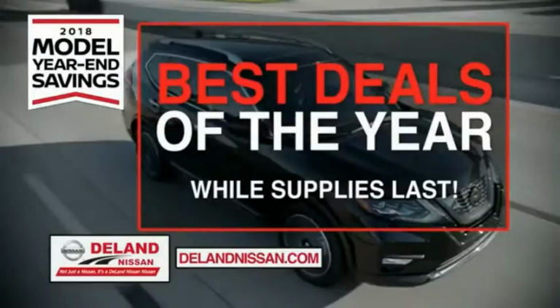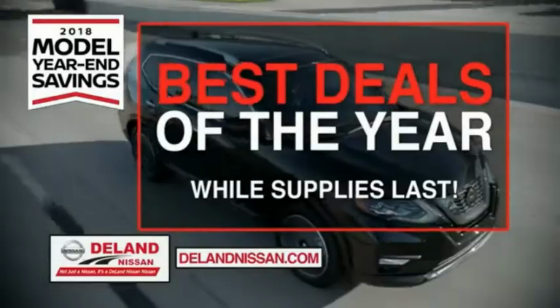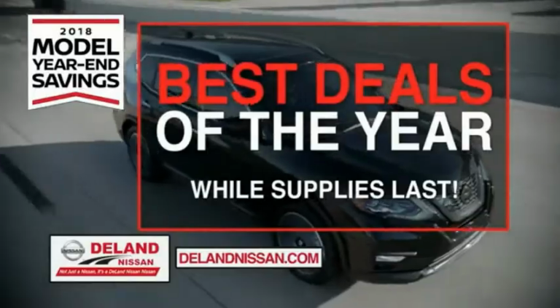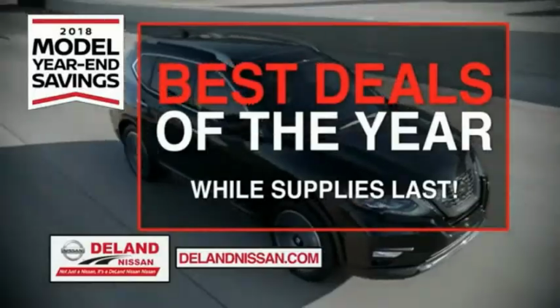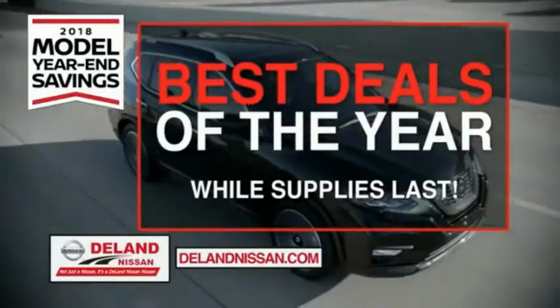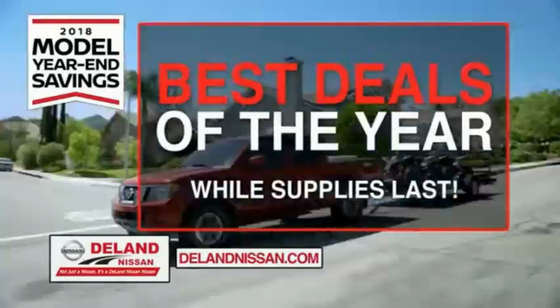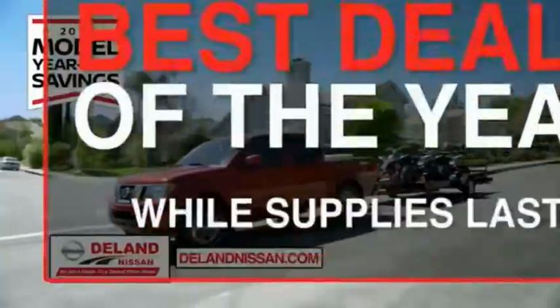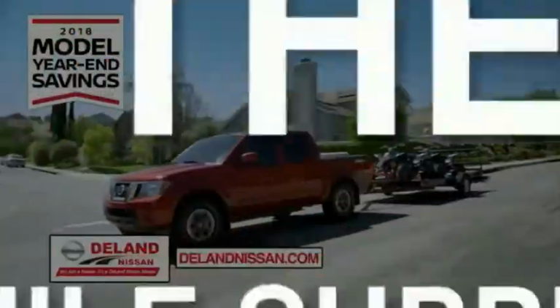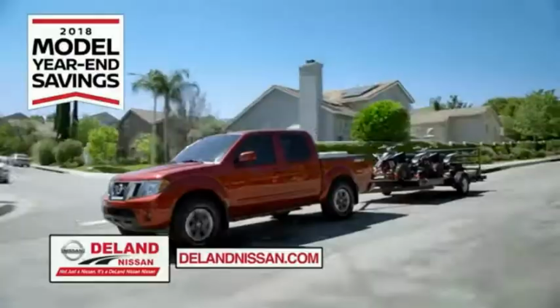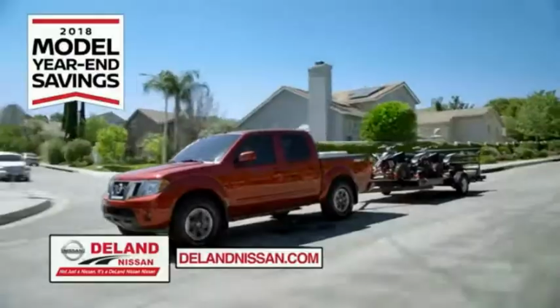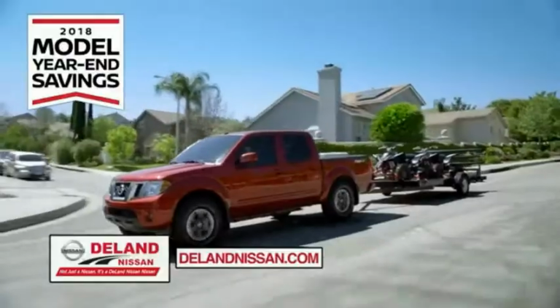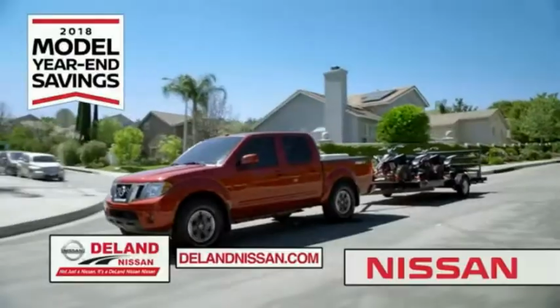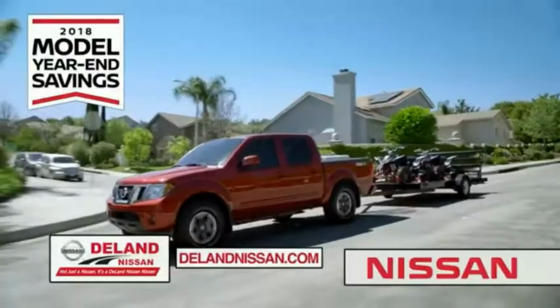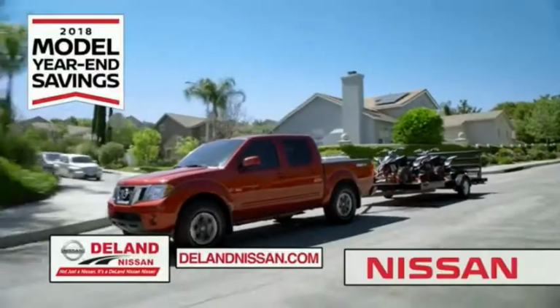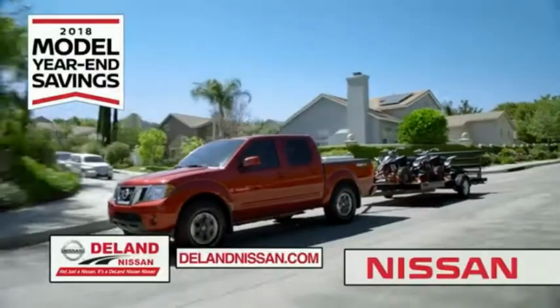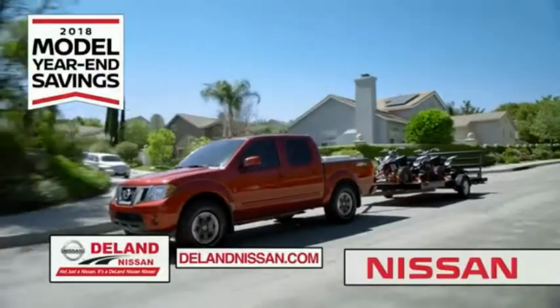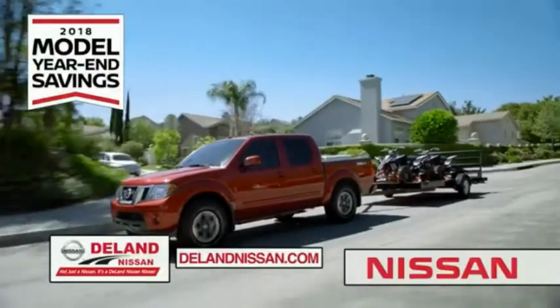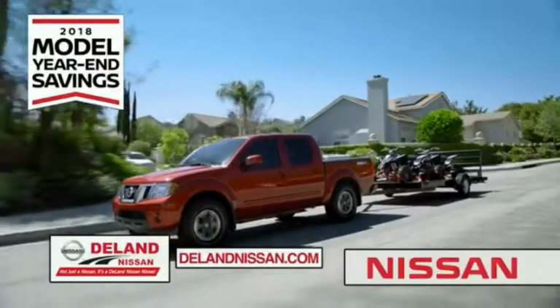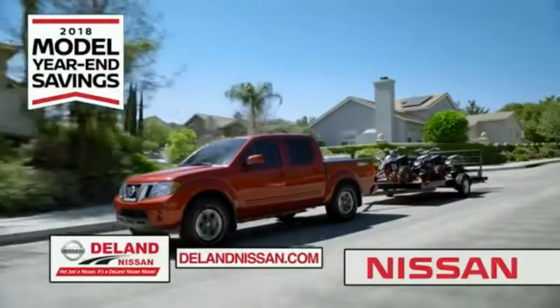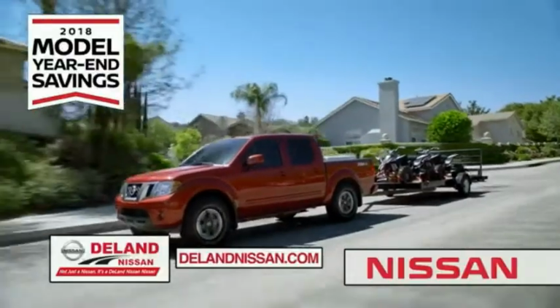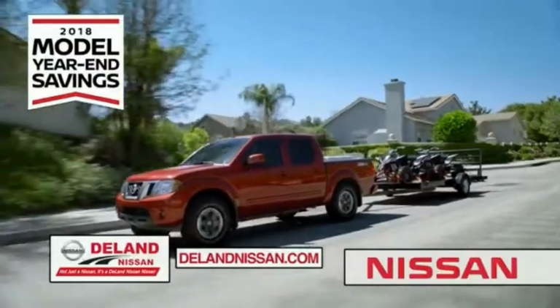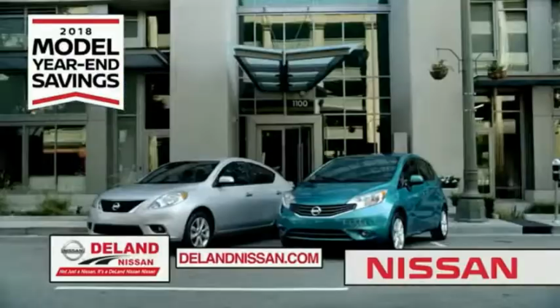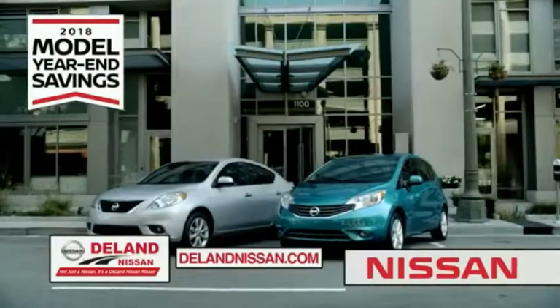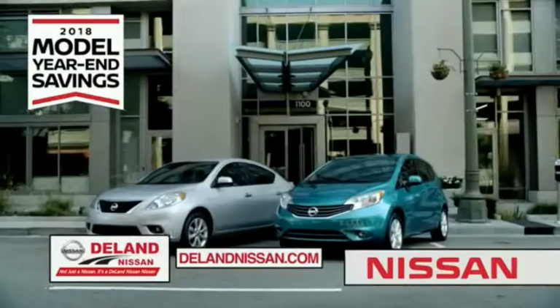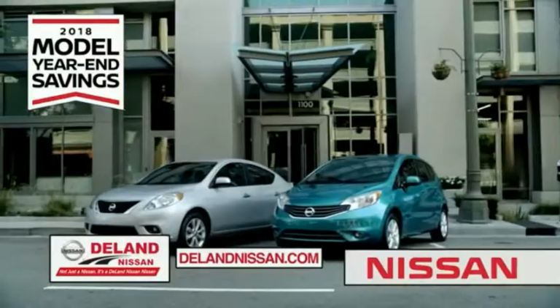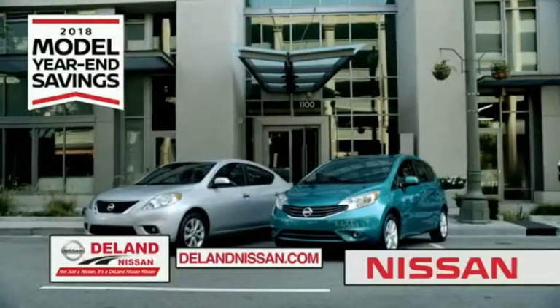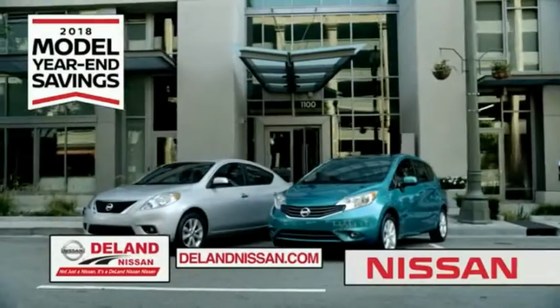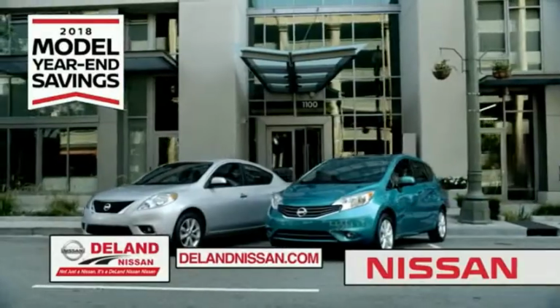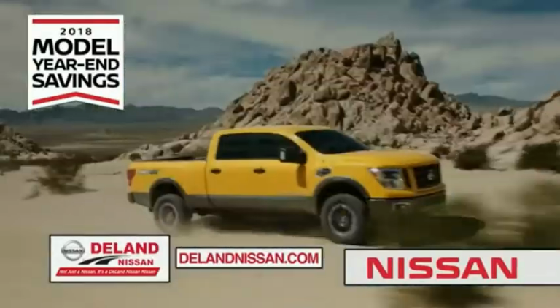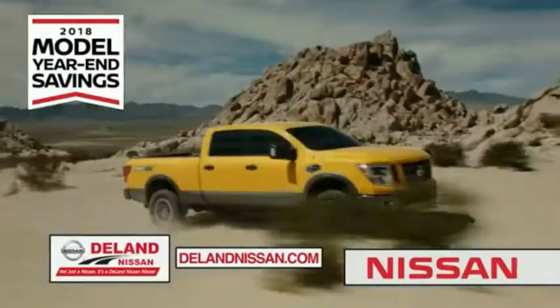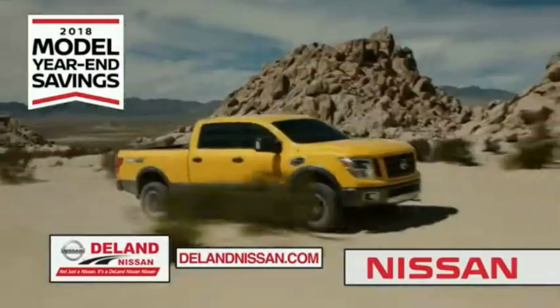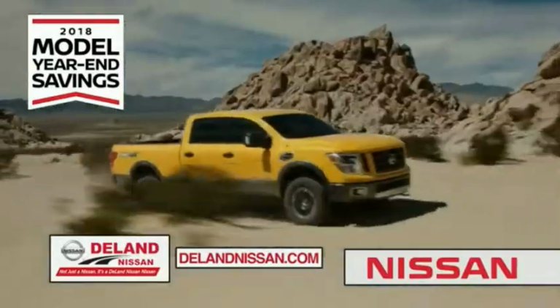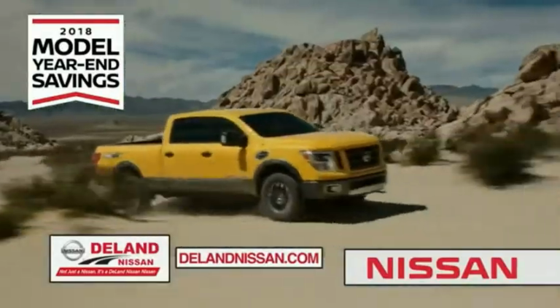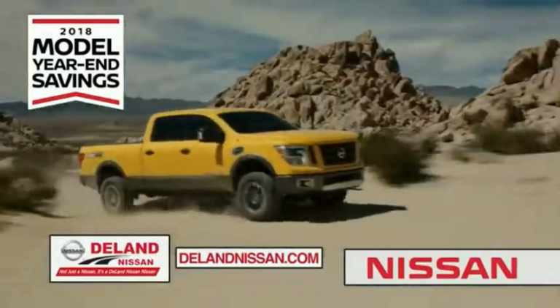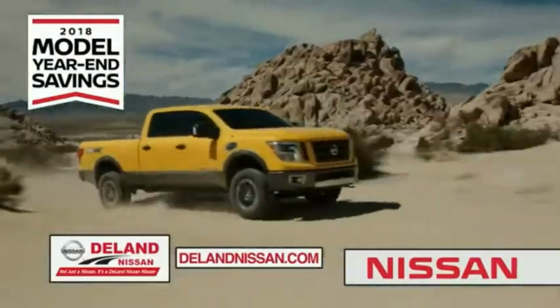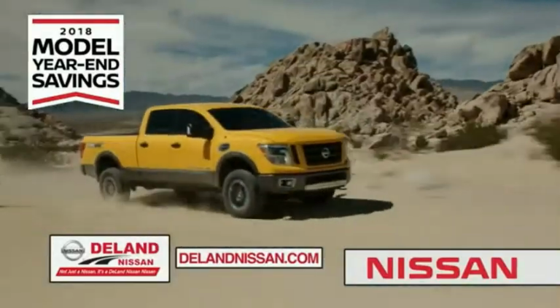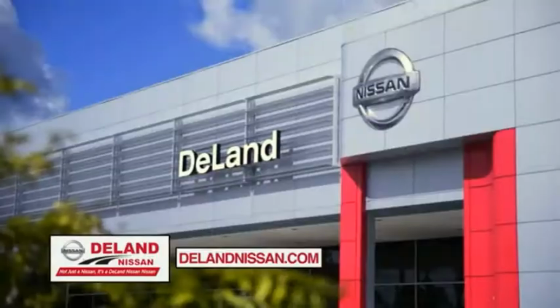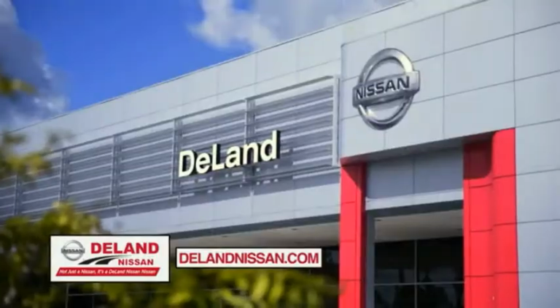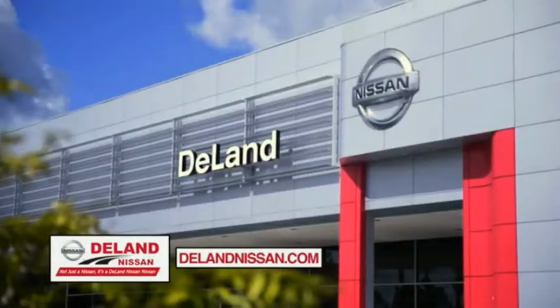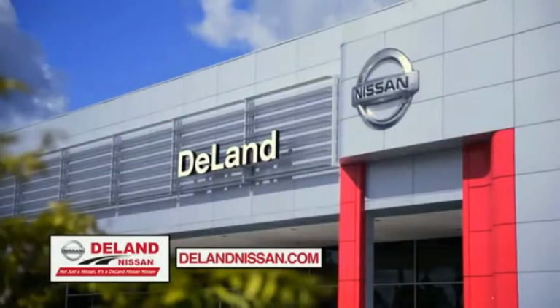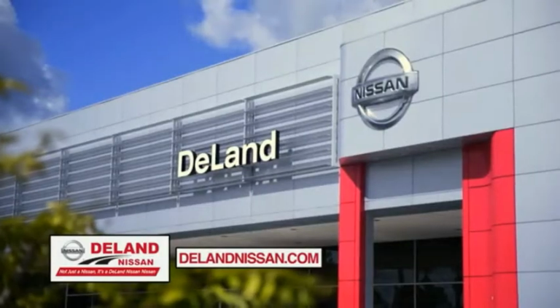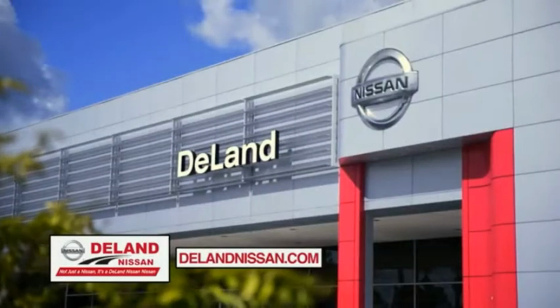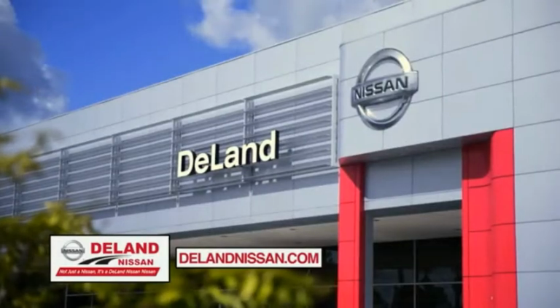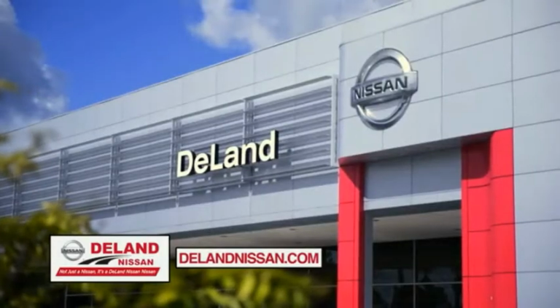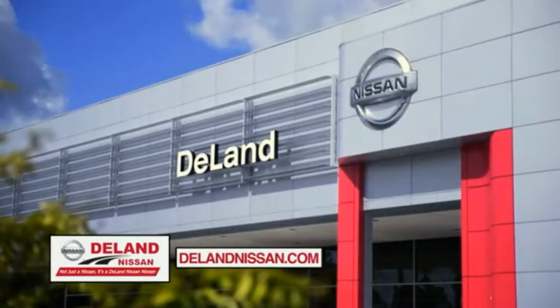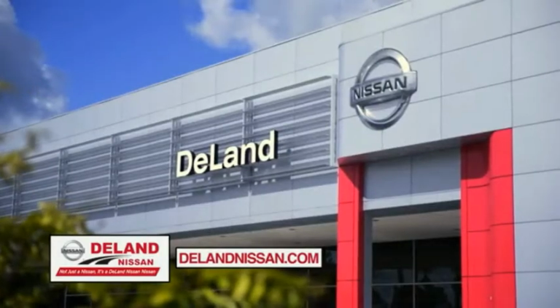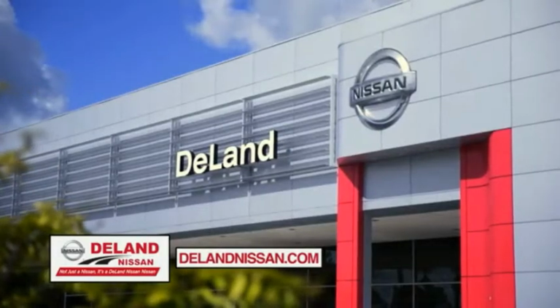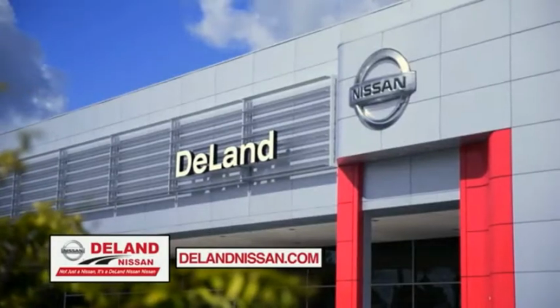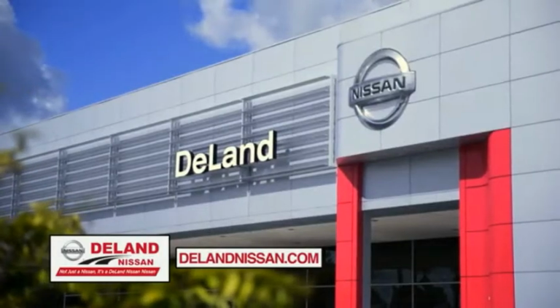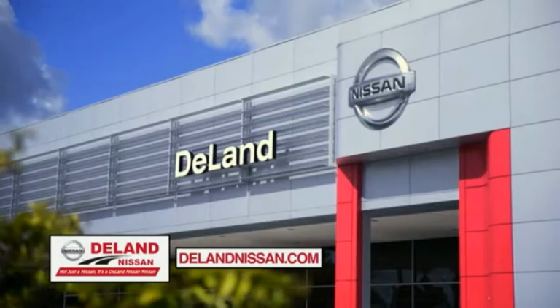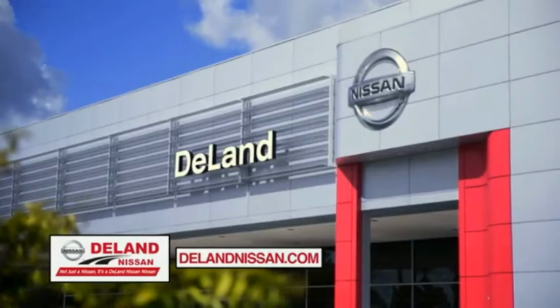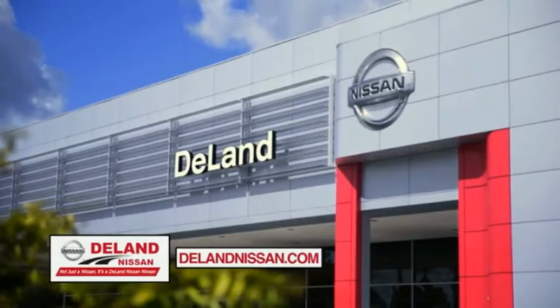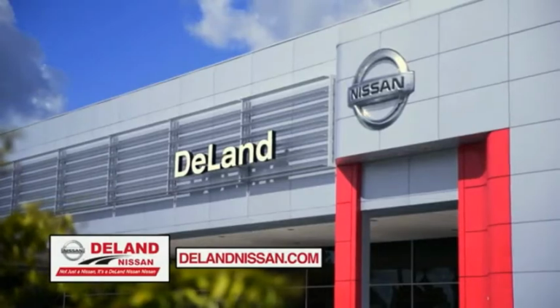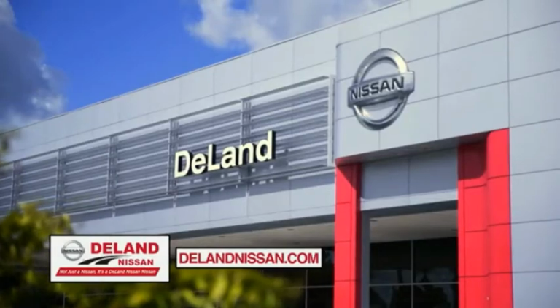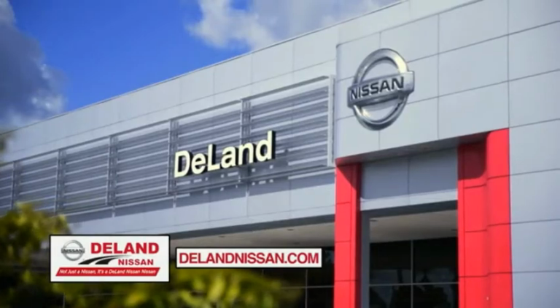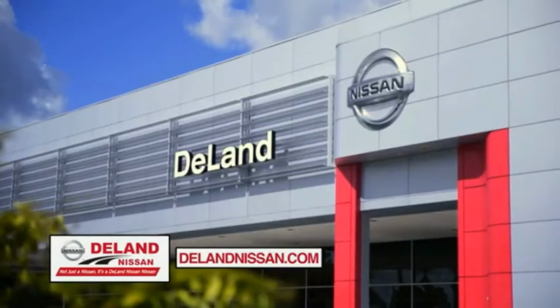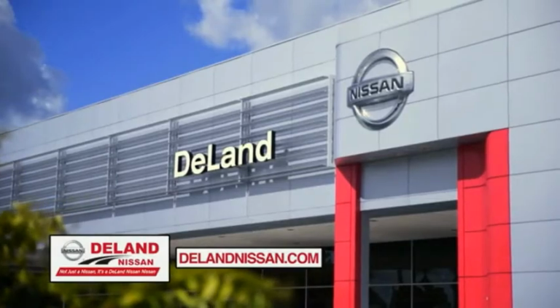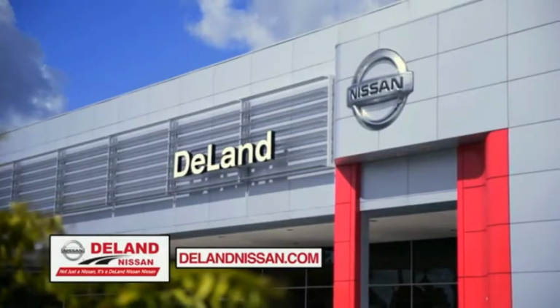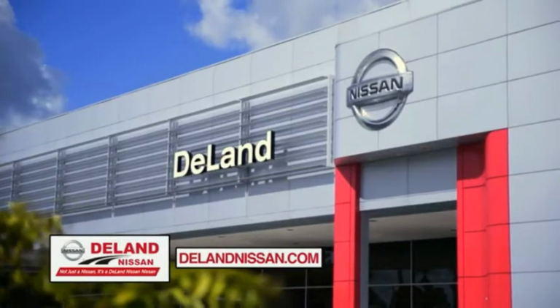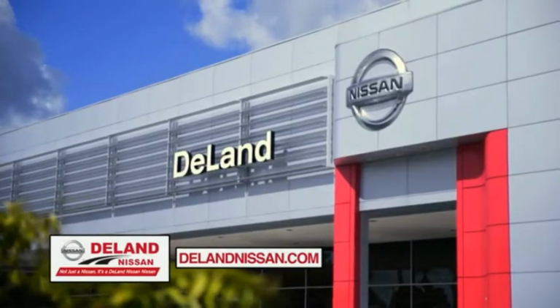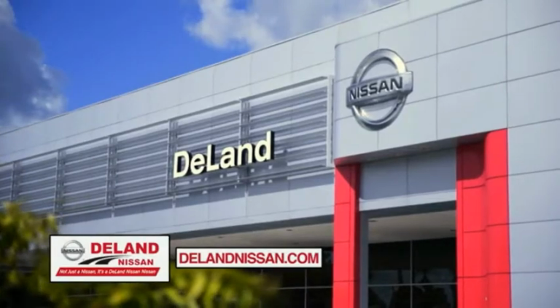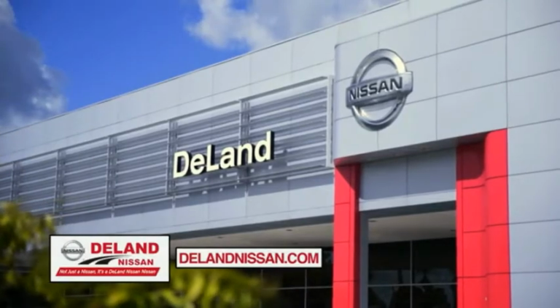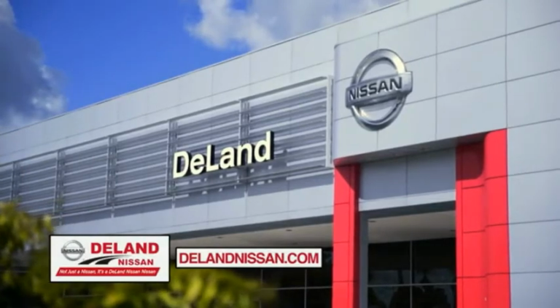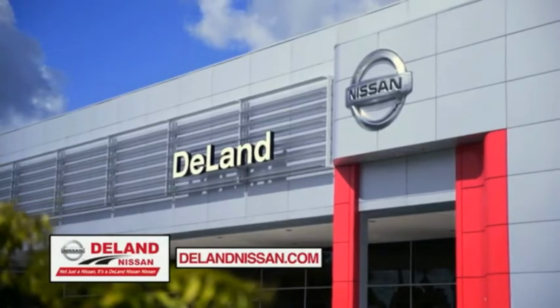Save big on all 2018 models before the end of the year, but only while supplies last. It's not just a Nissan — it's a DeLand Nissan, Nissan dealer of the year.